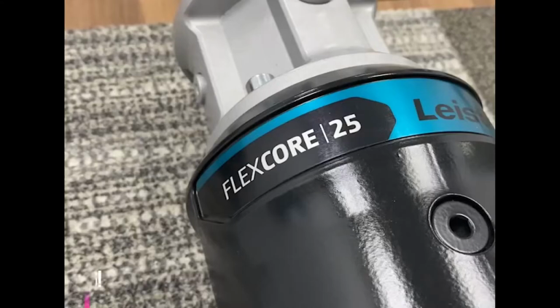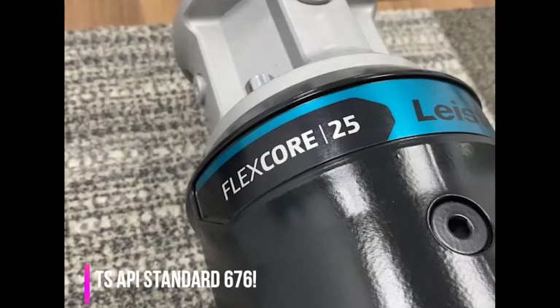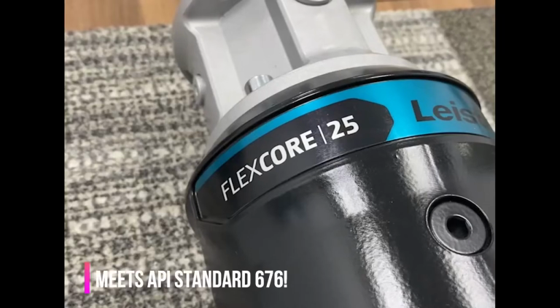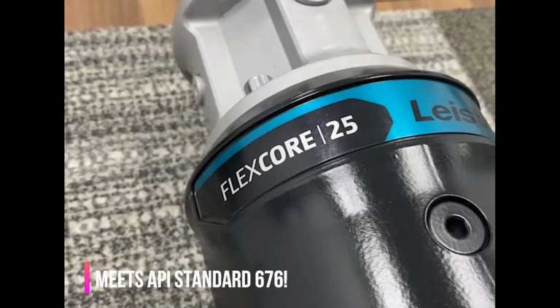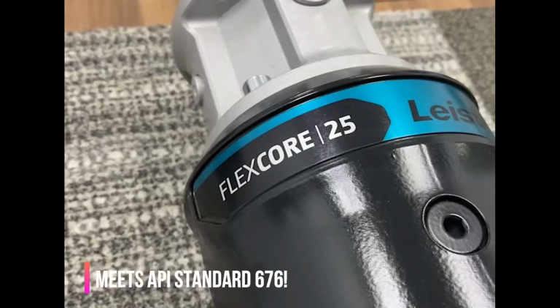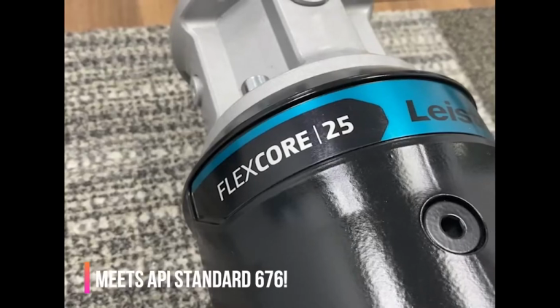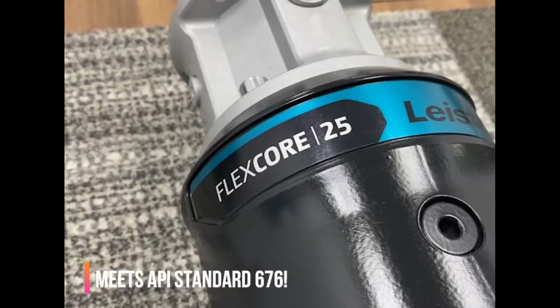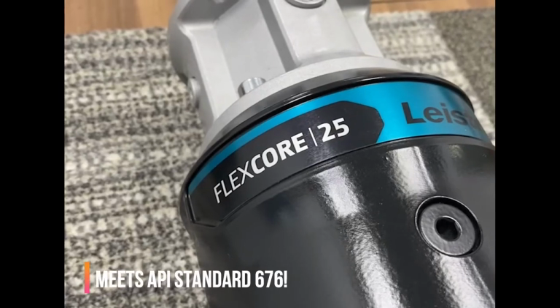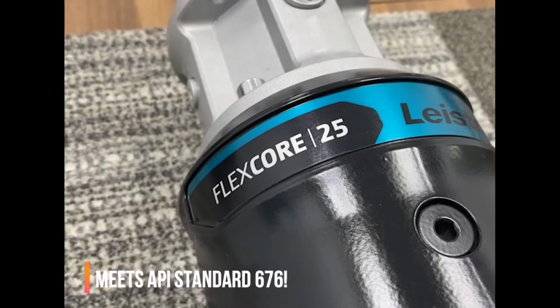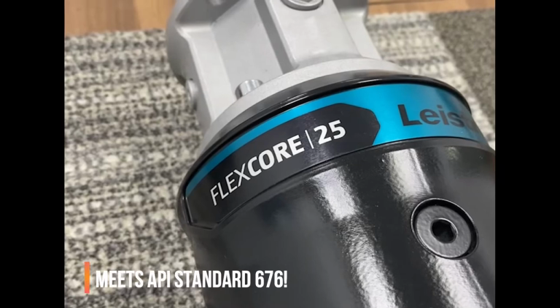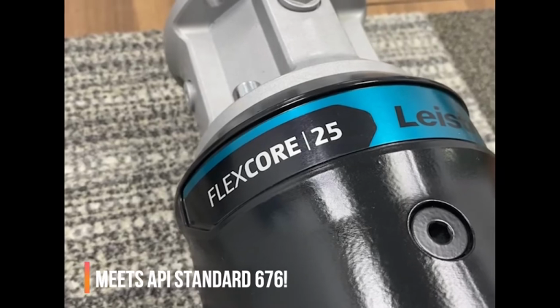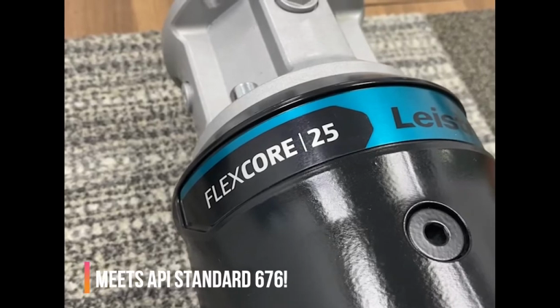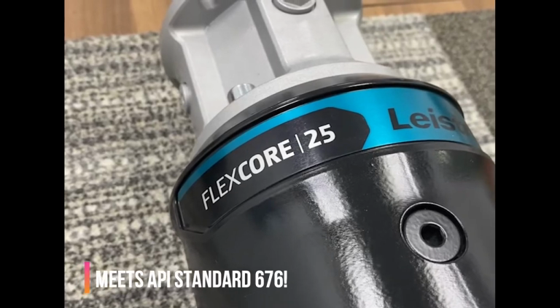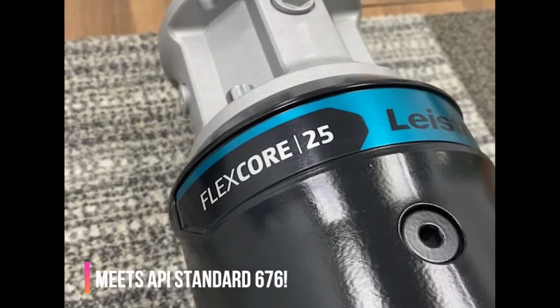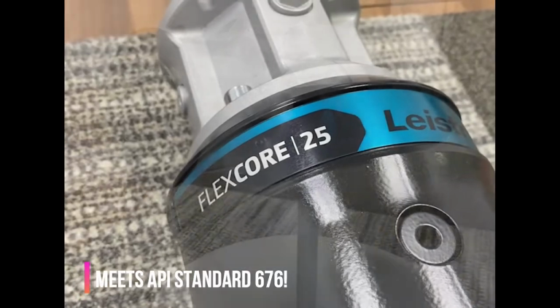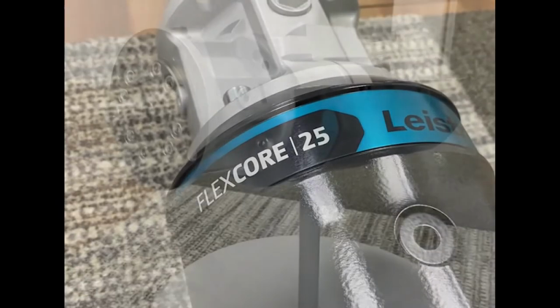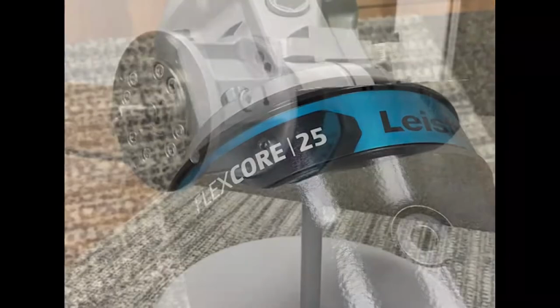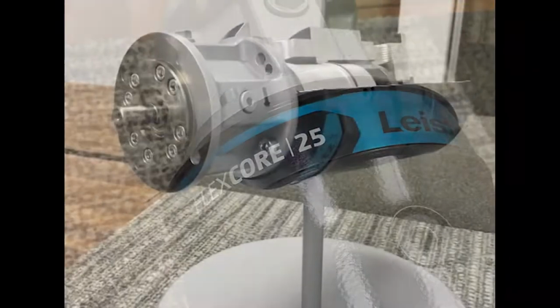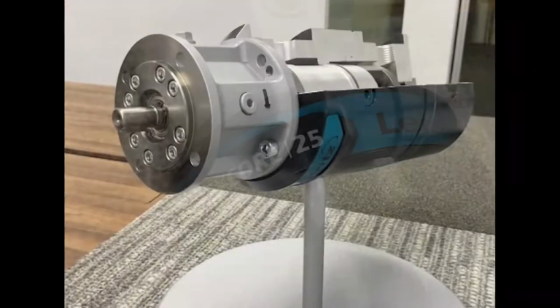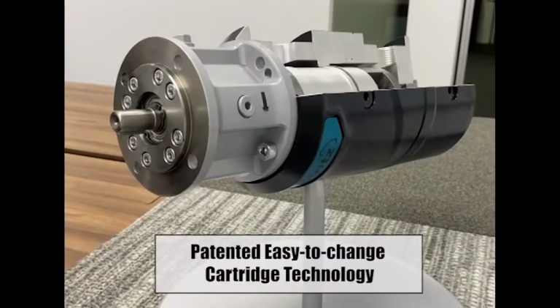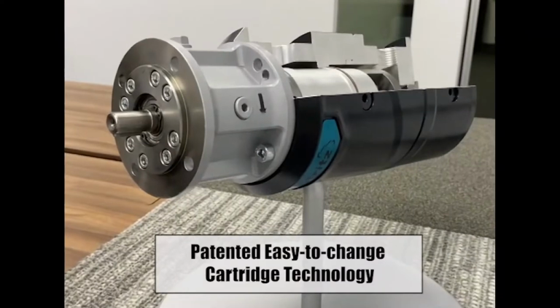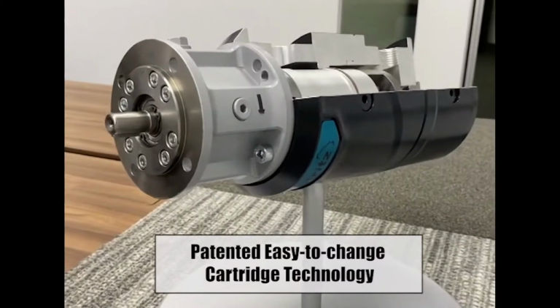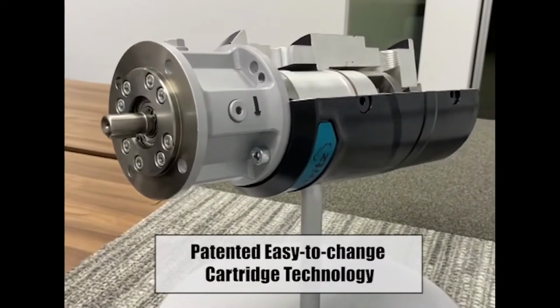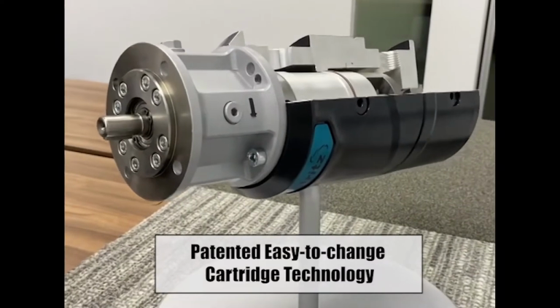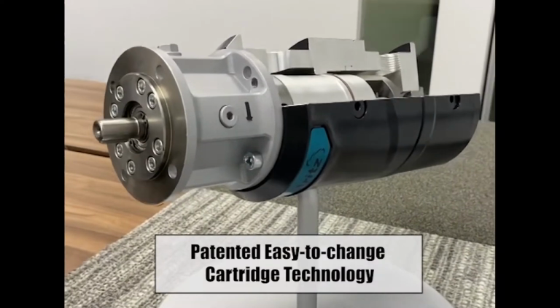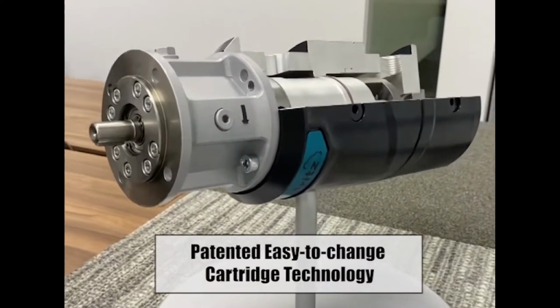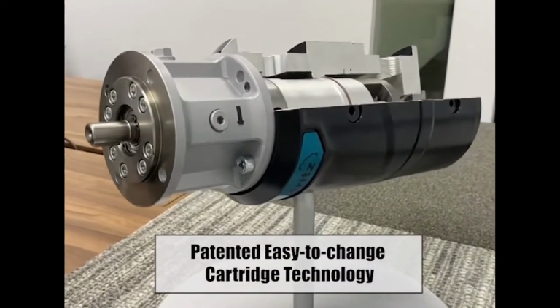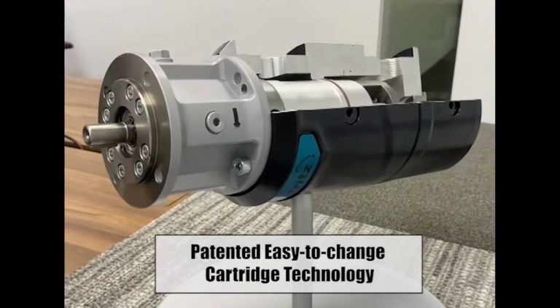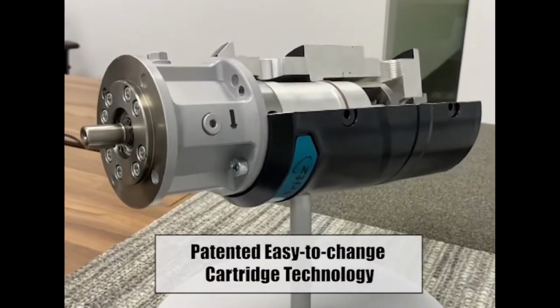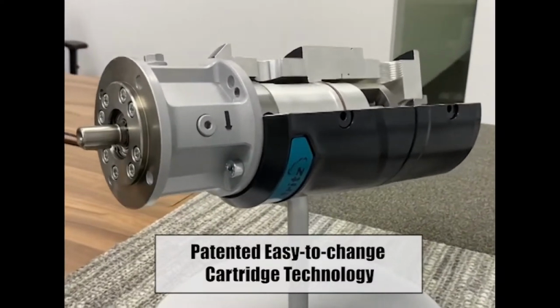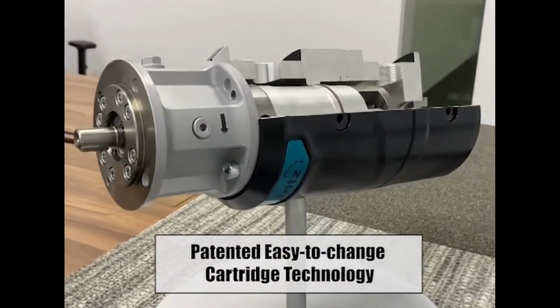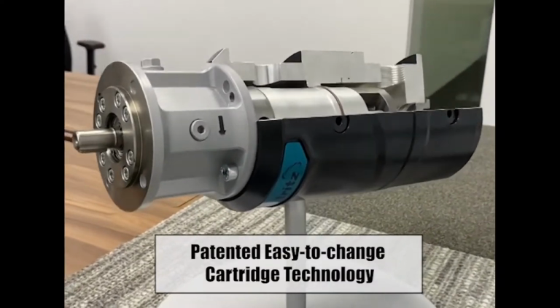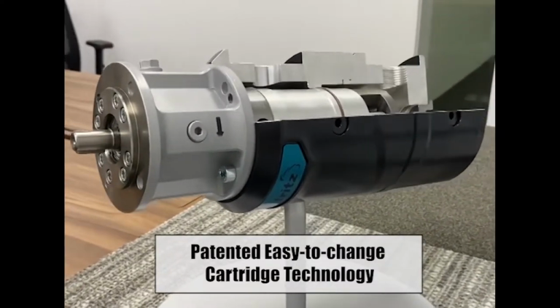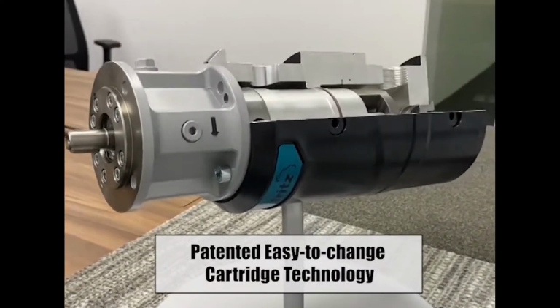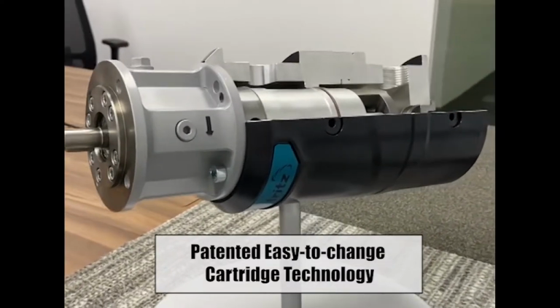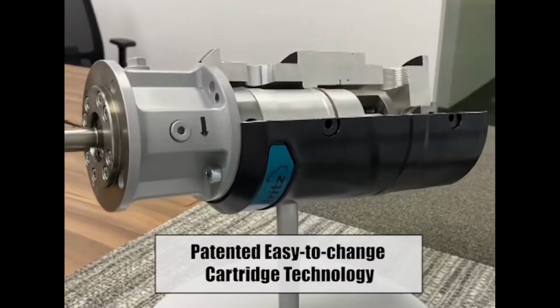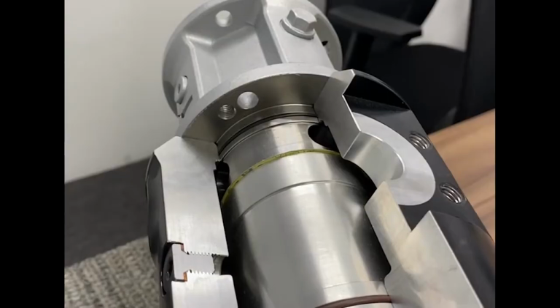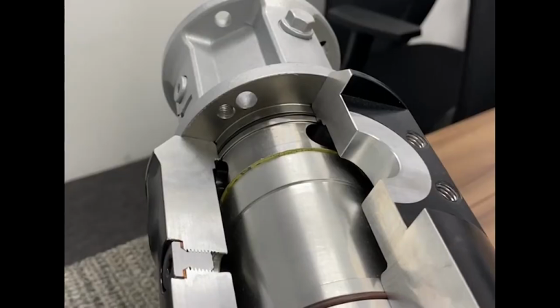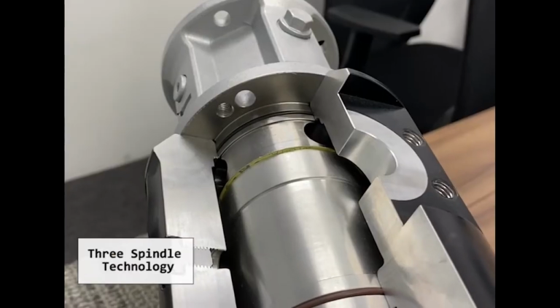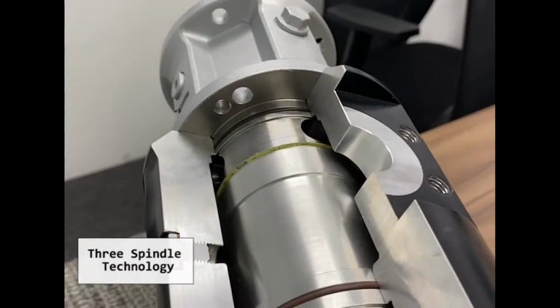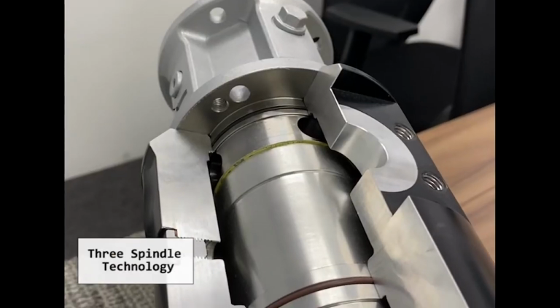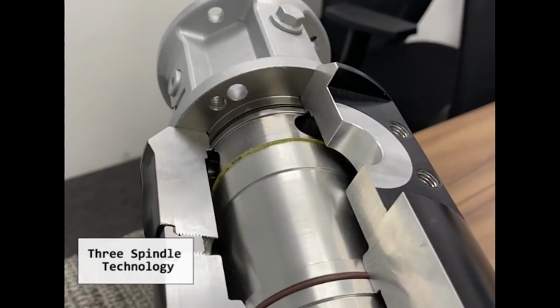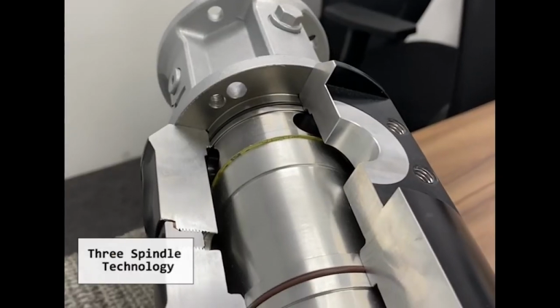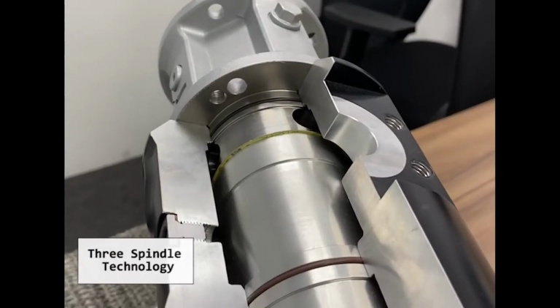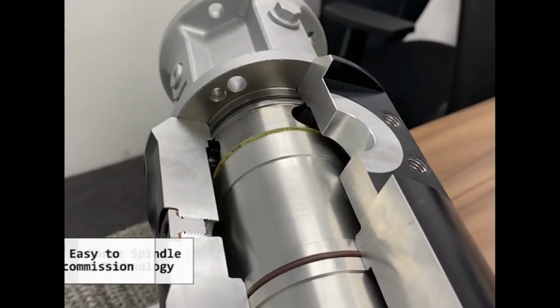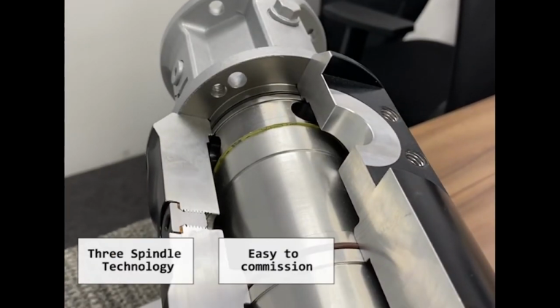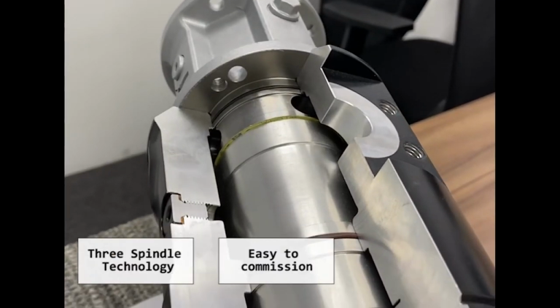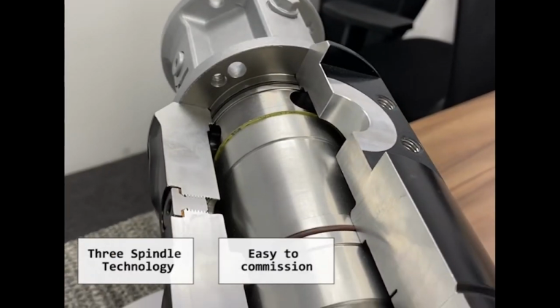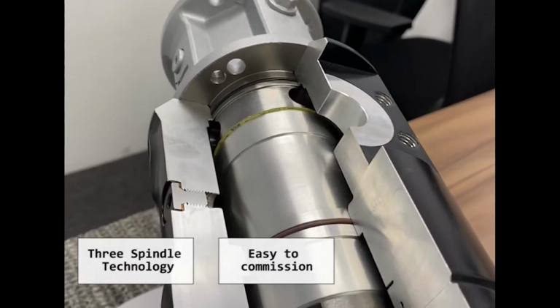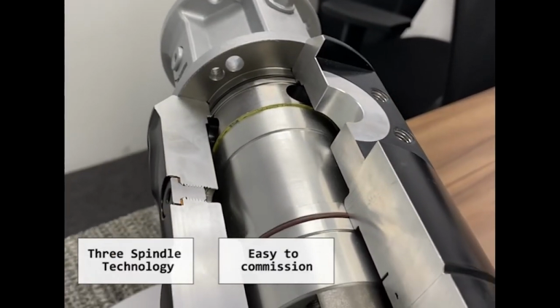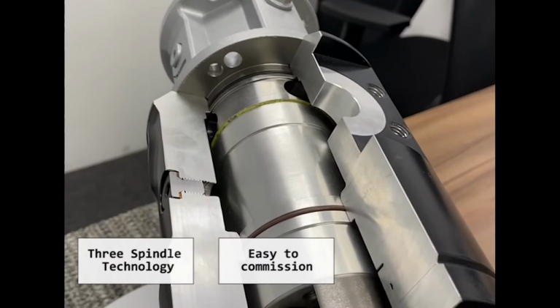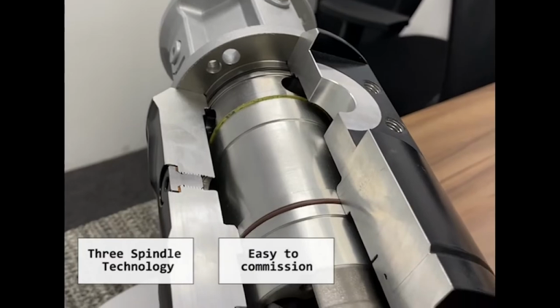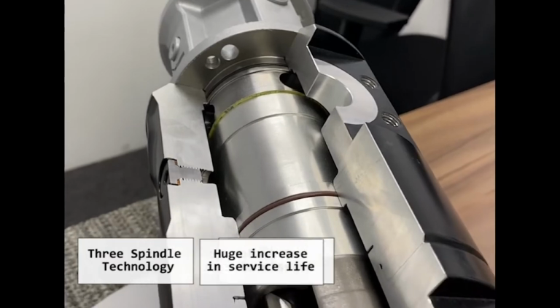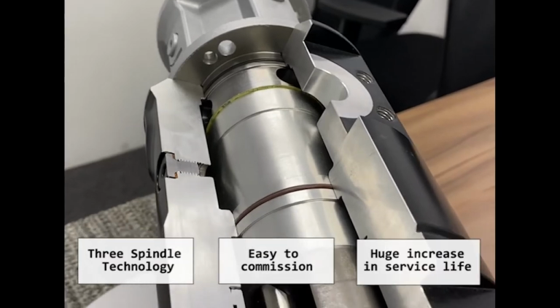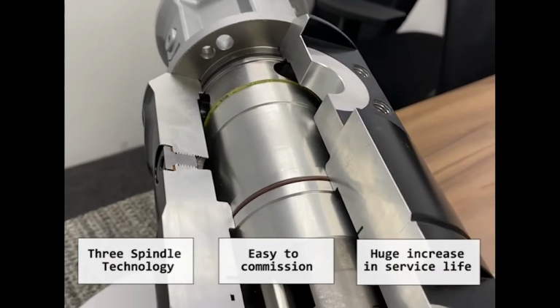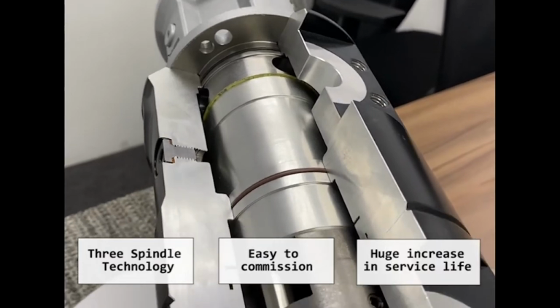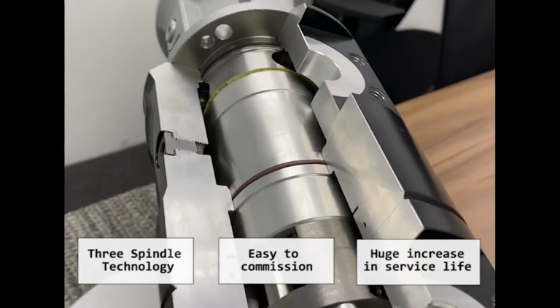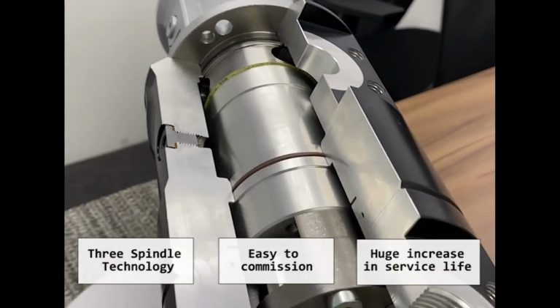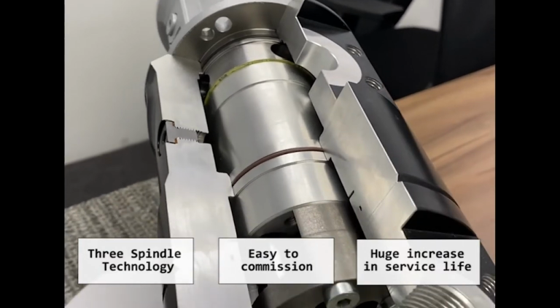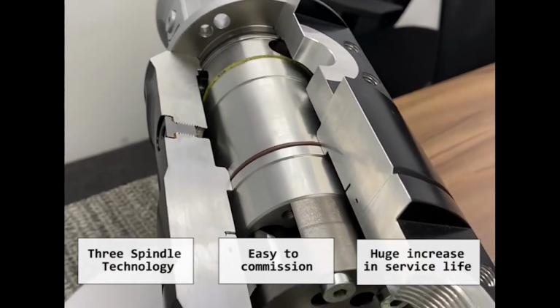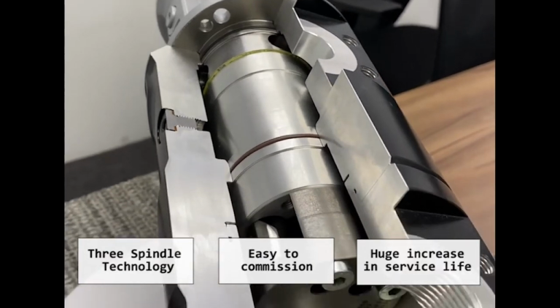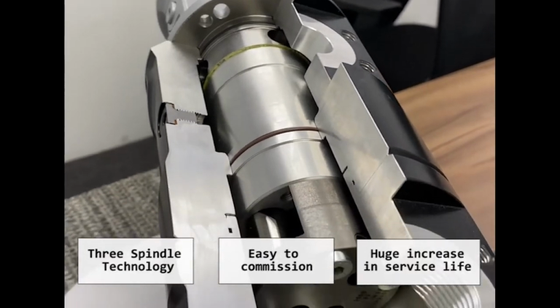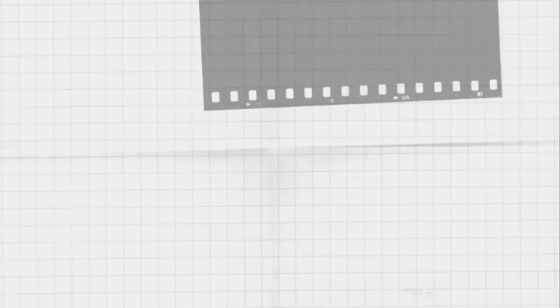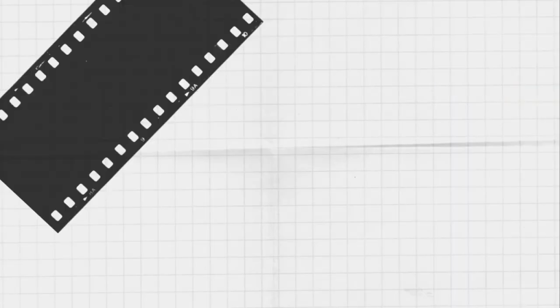Flexcore, our versatile 3-screw pump with patented design that uses lesser parts than conventional 3-screw pumps.